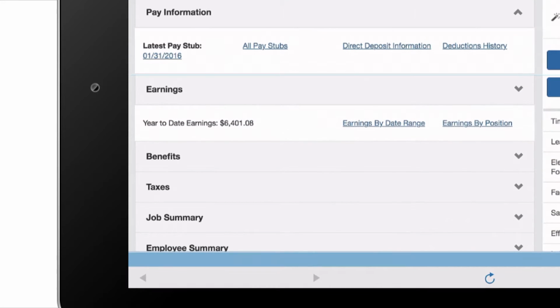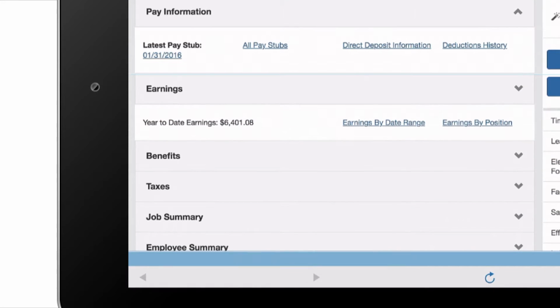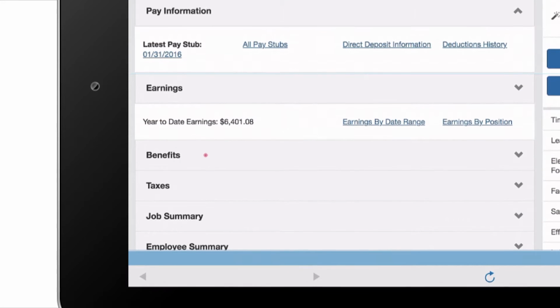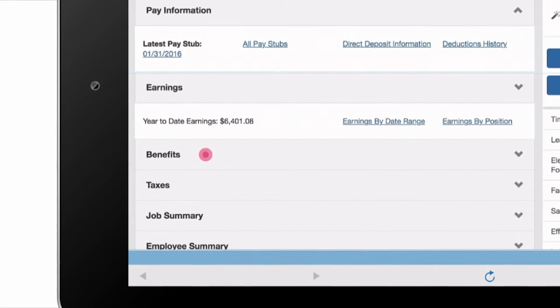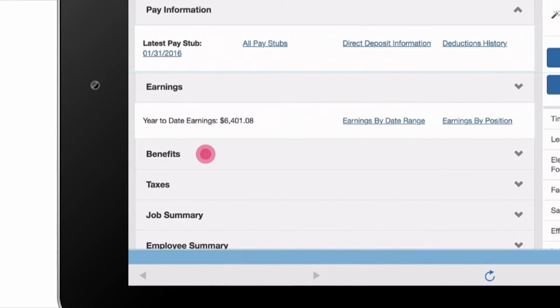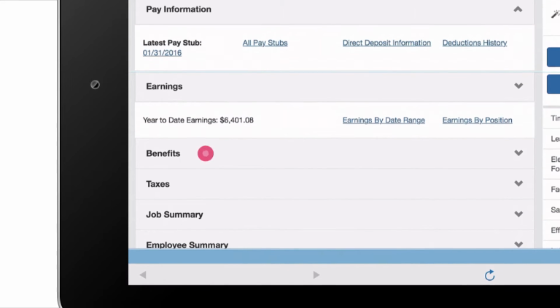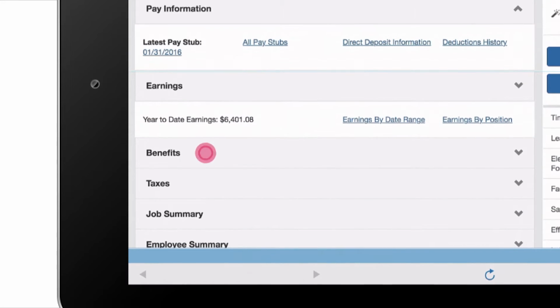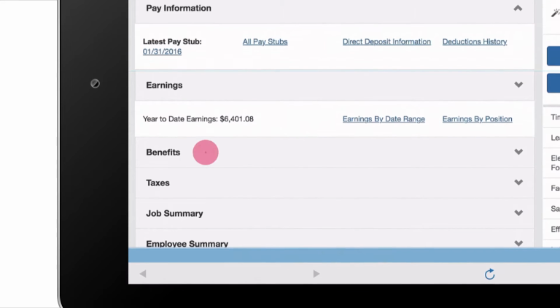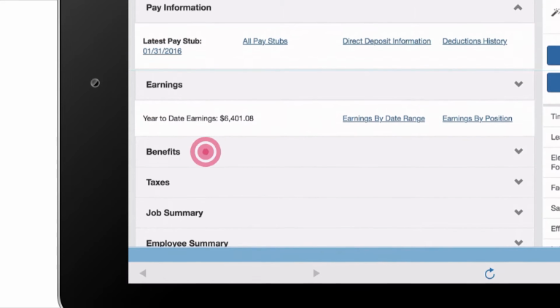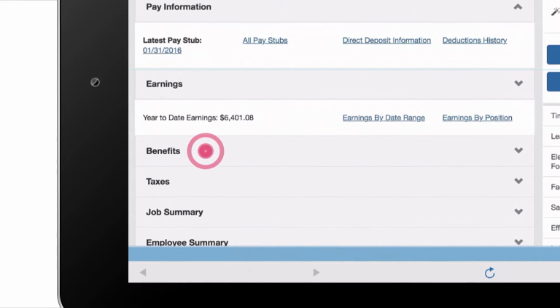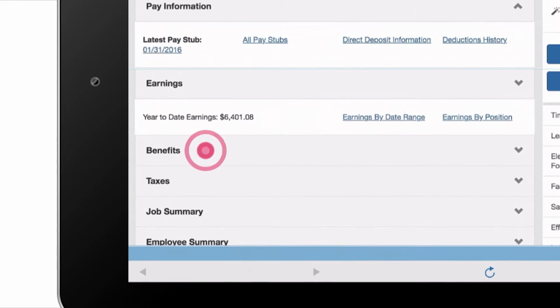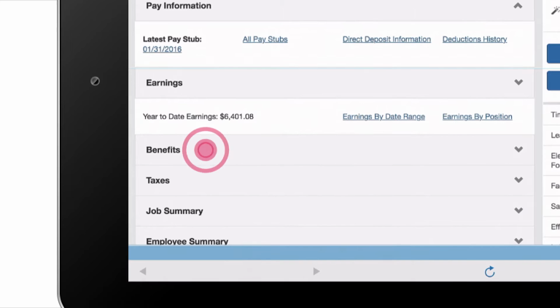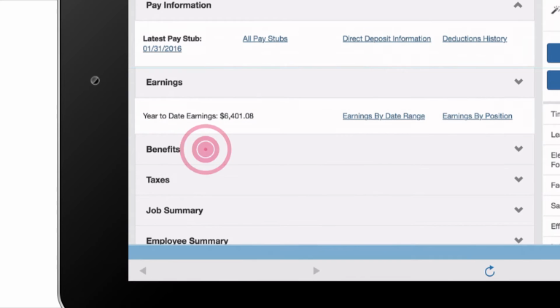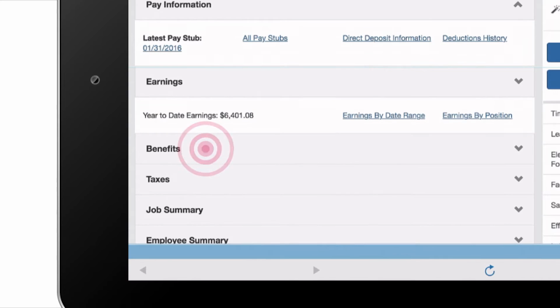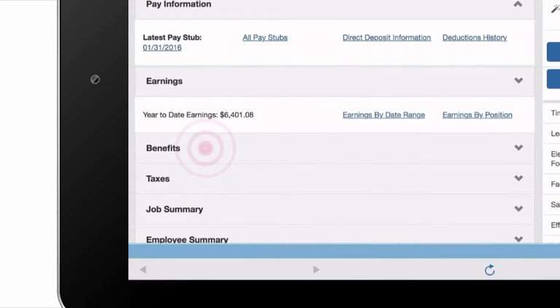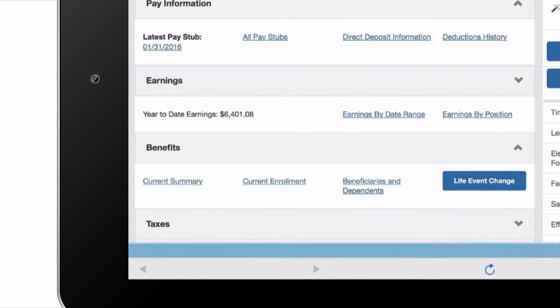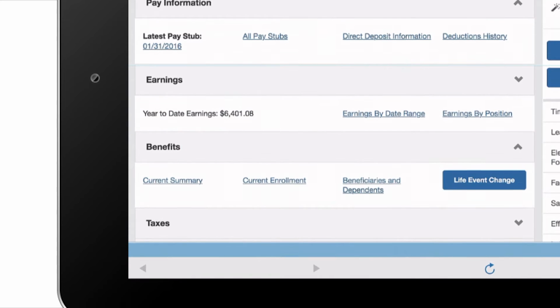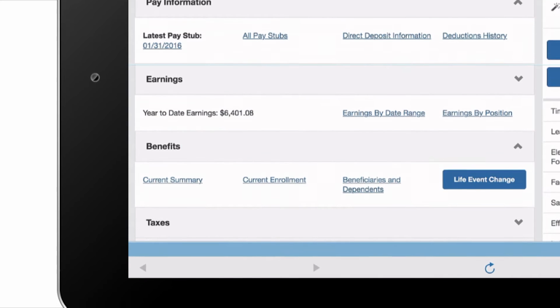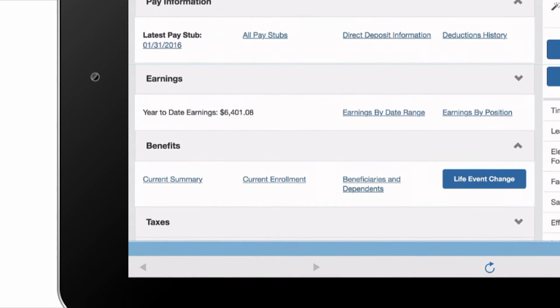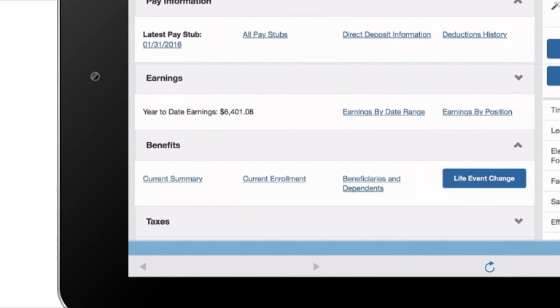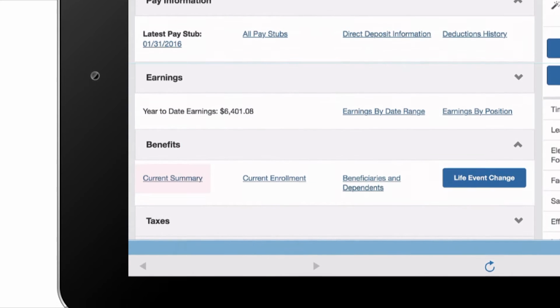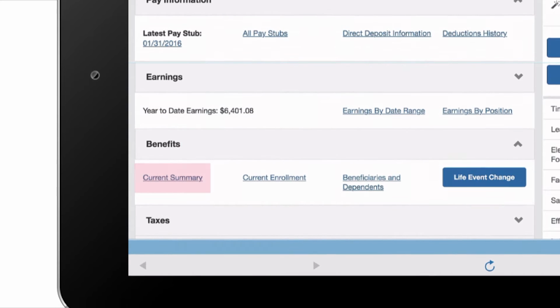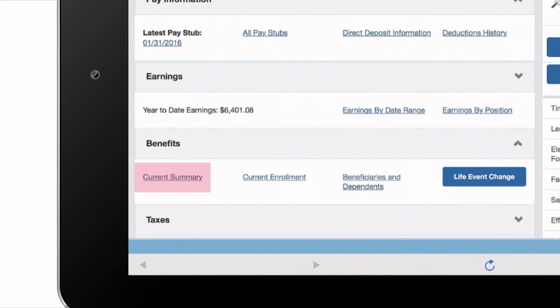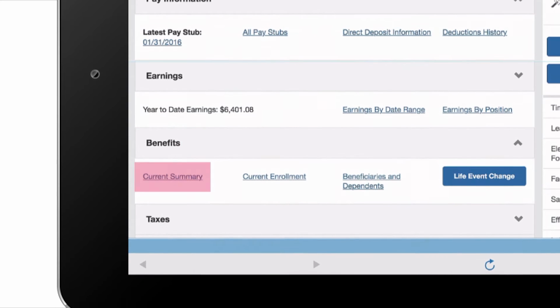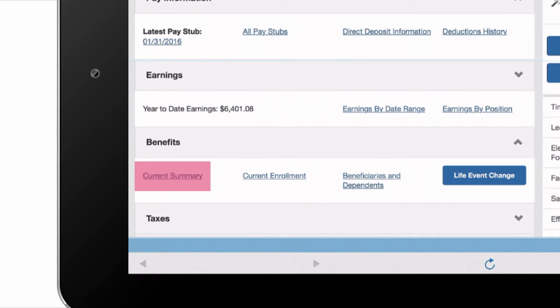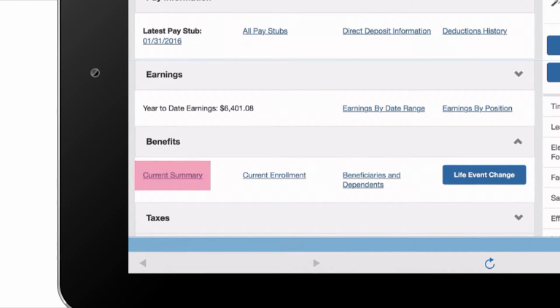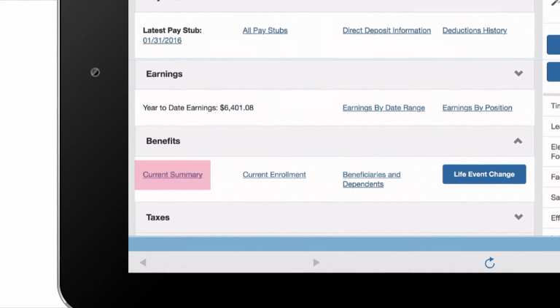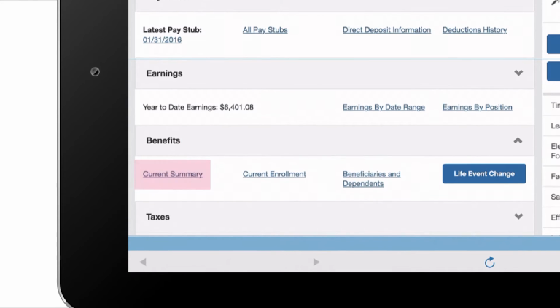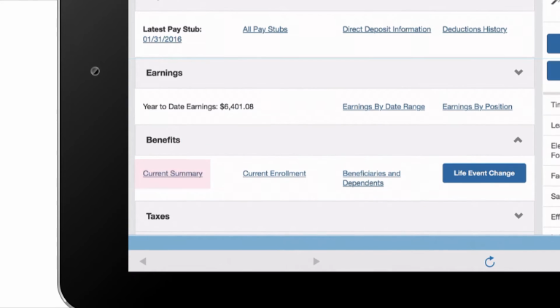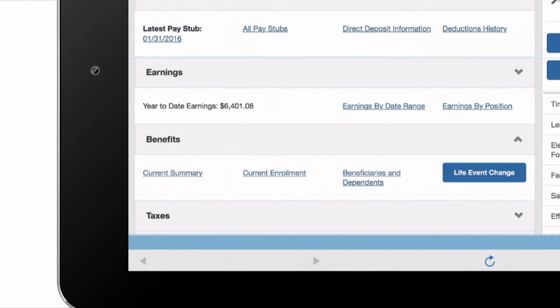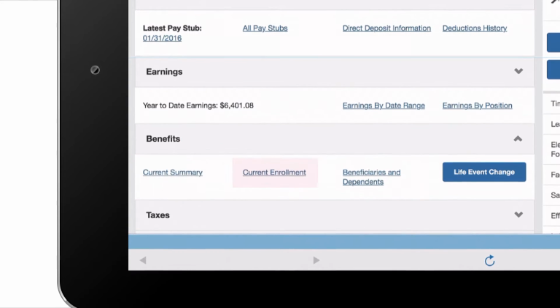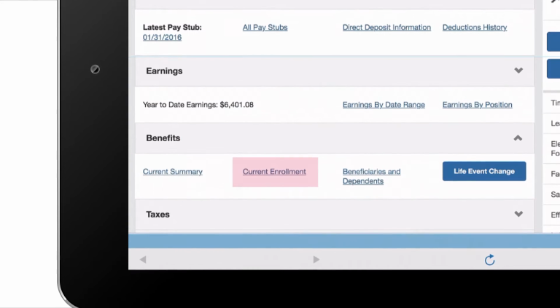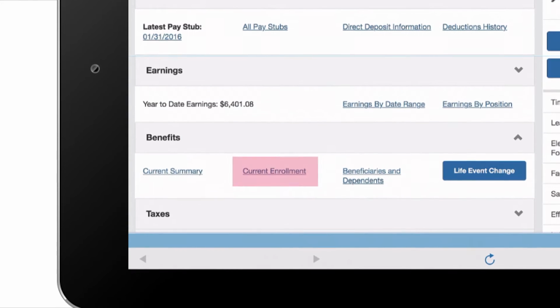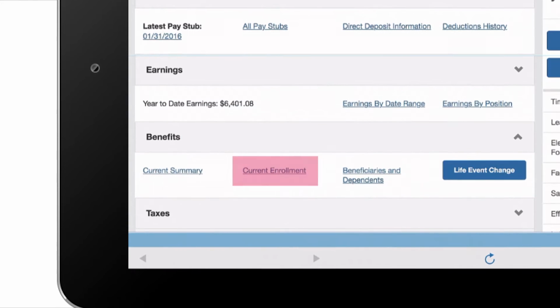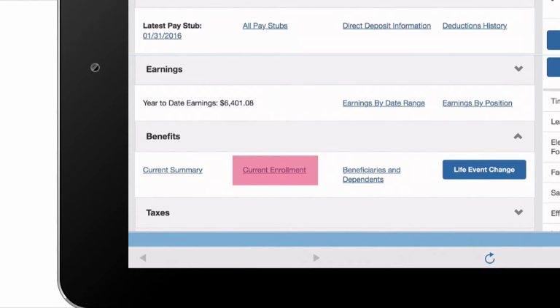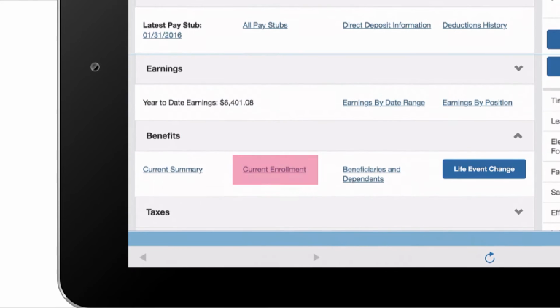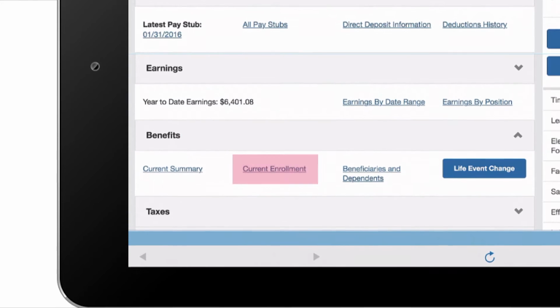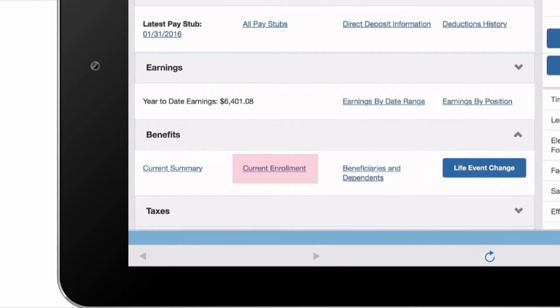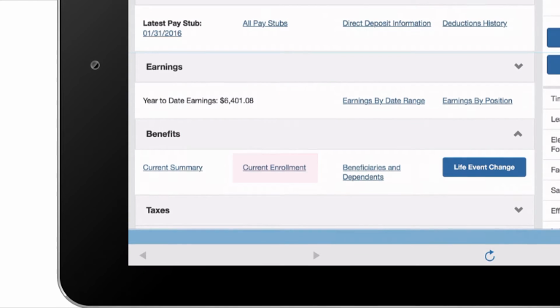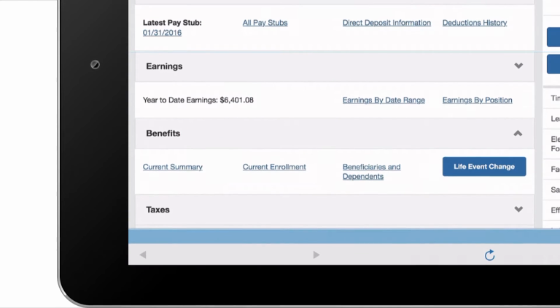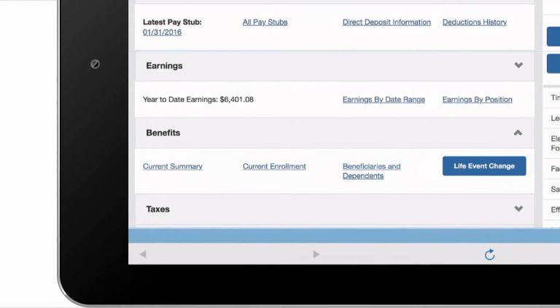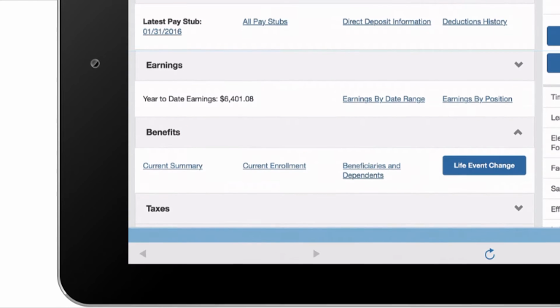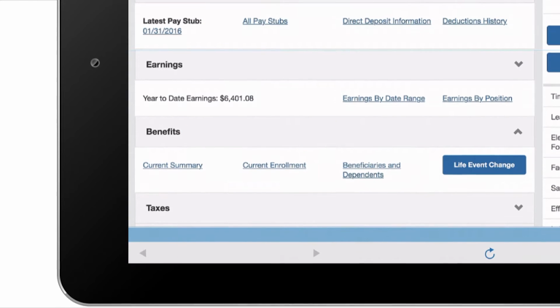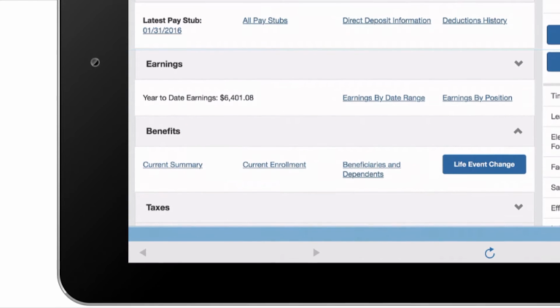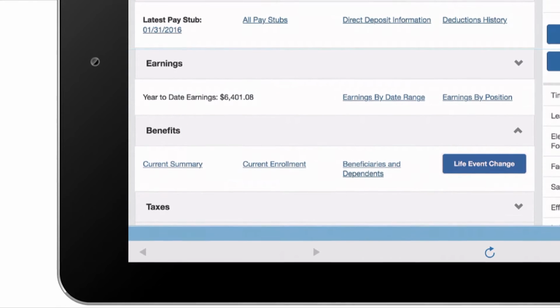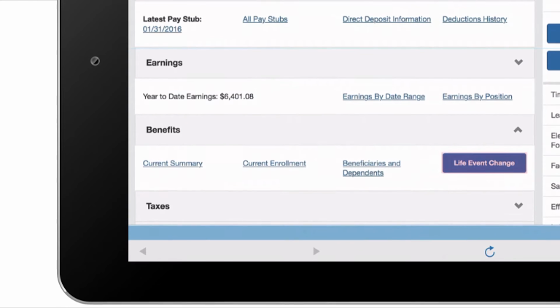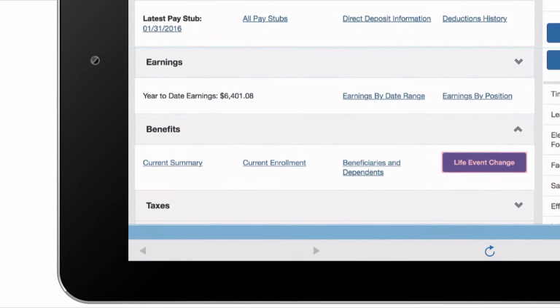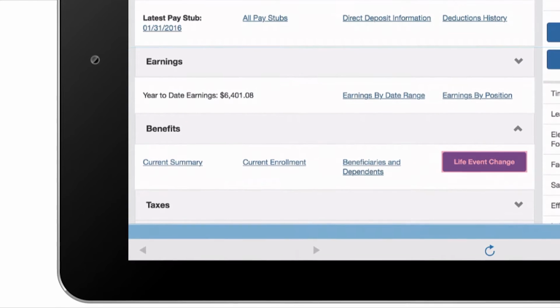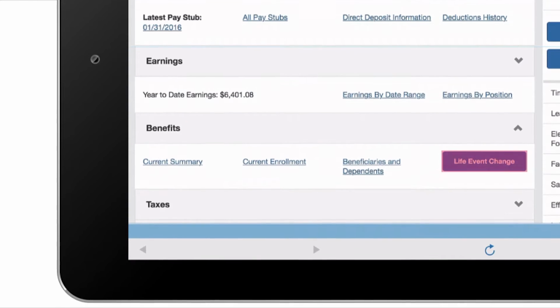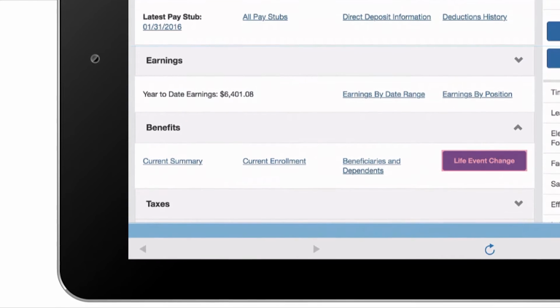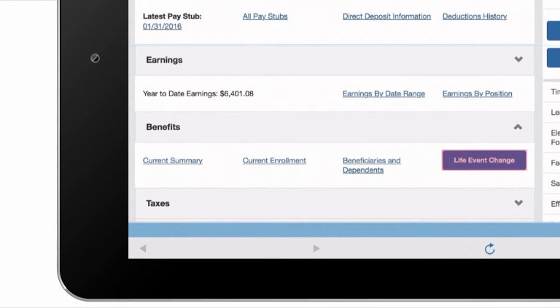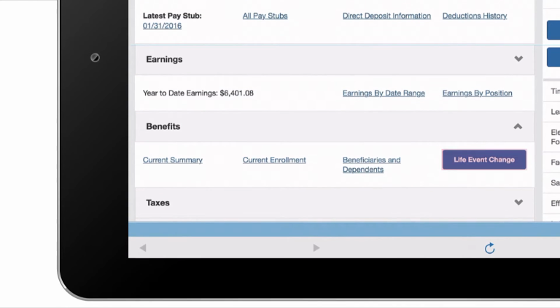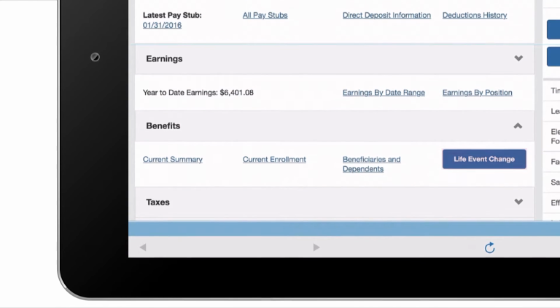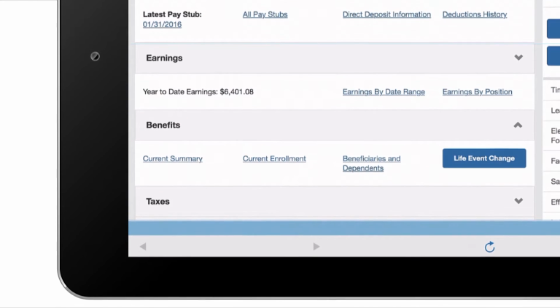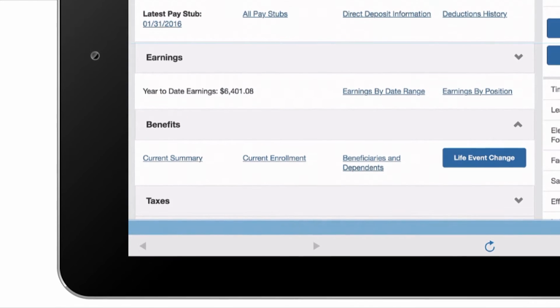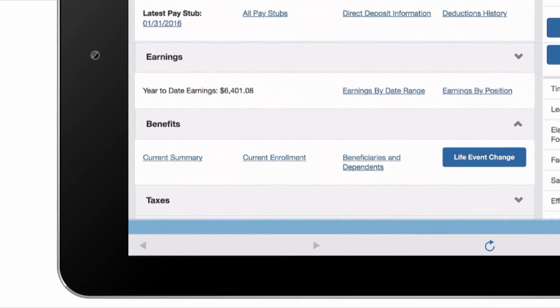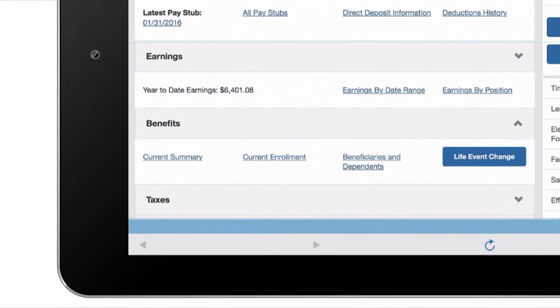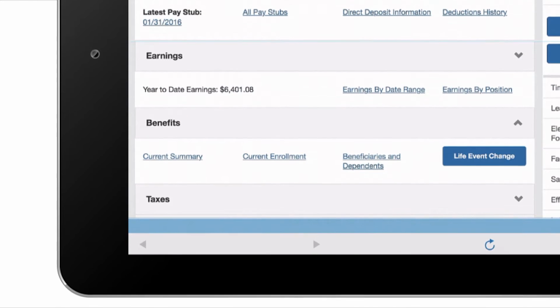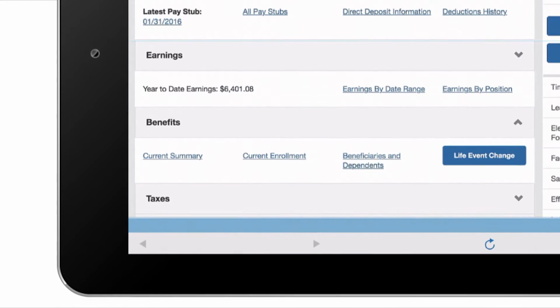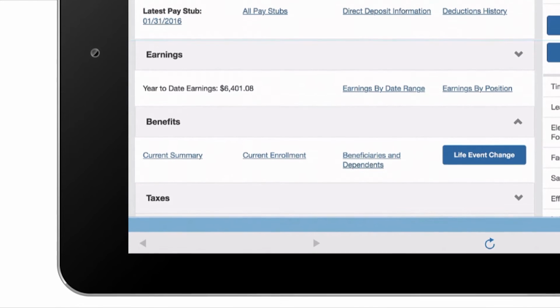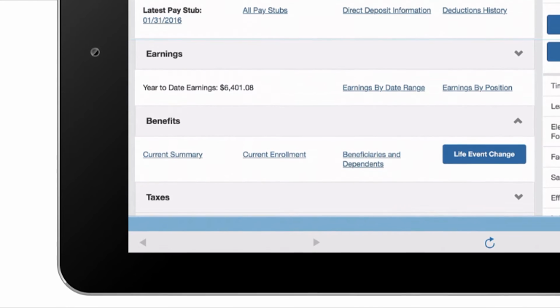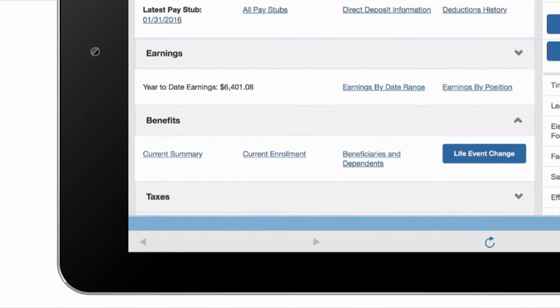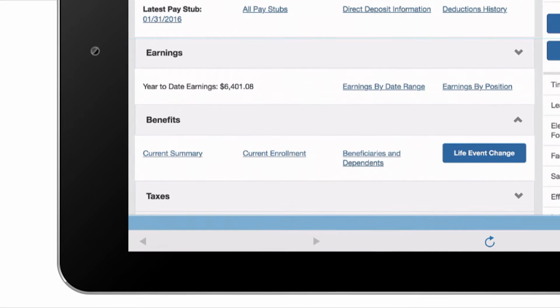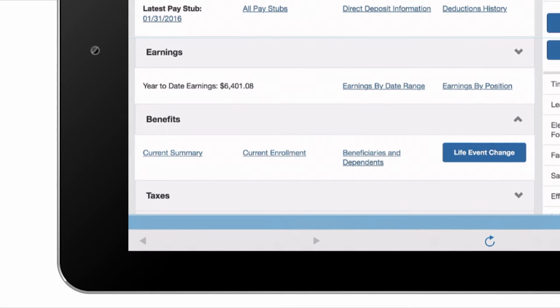And in the benefits section, I can access timely benefit and enrollment information or submit life event change requests.